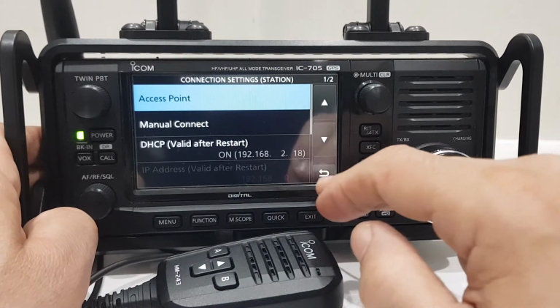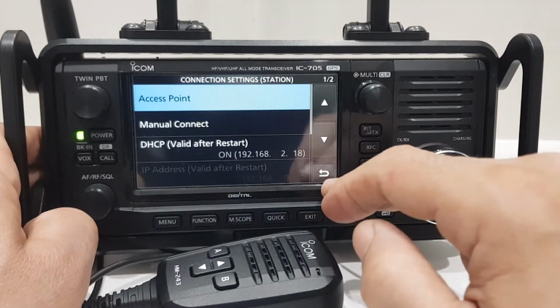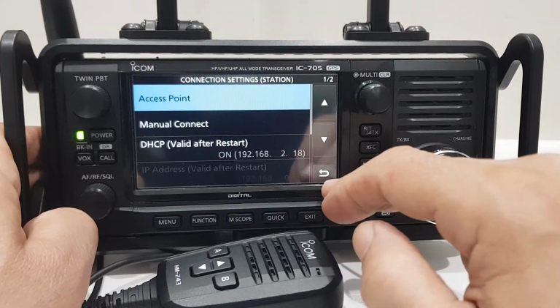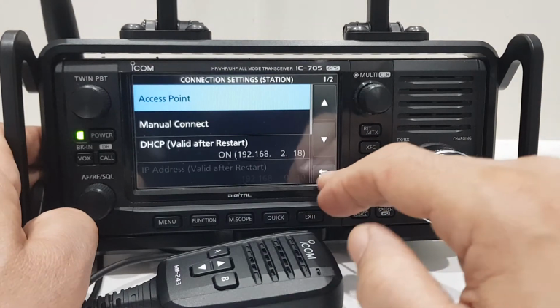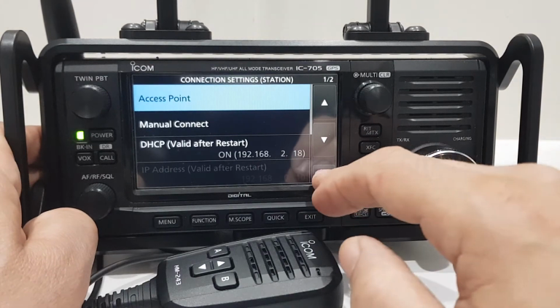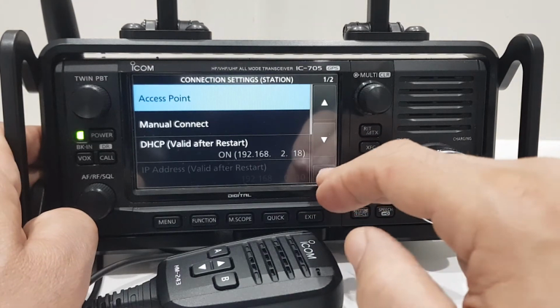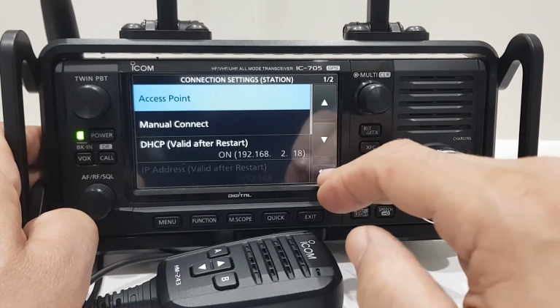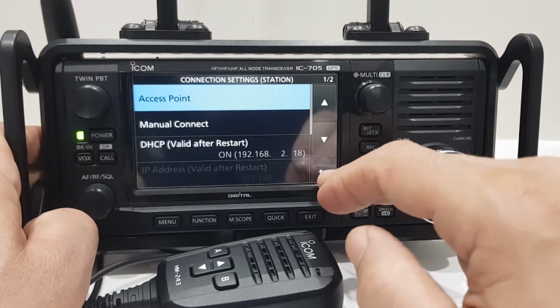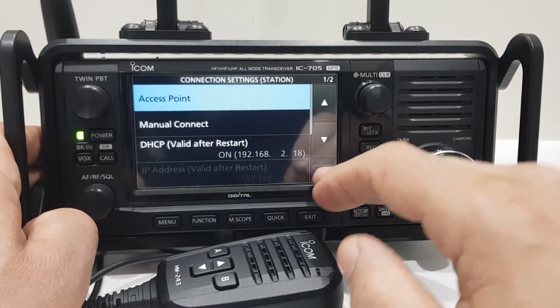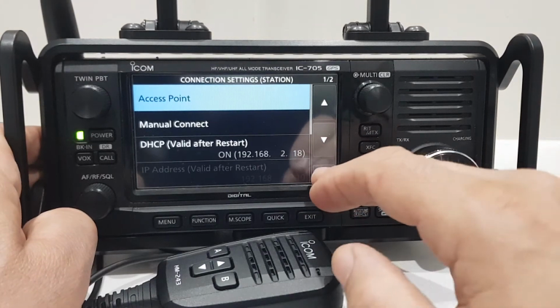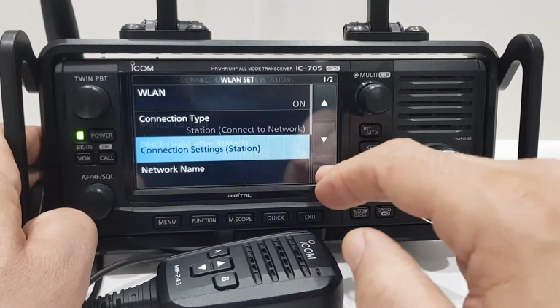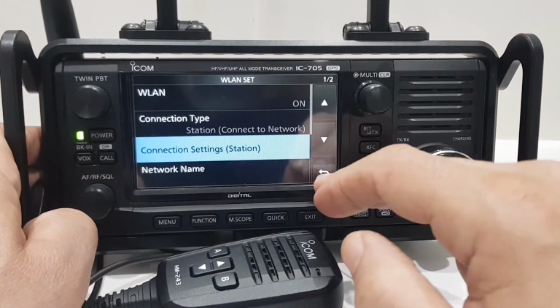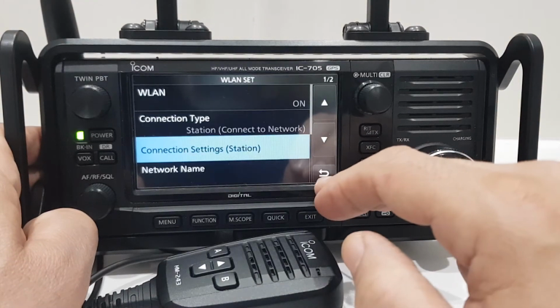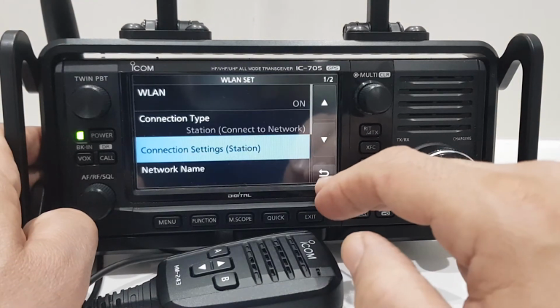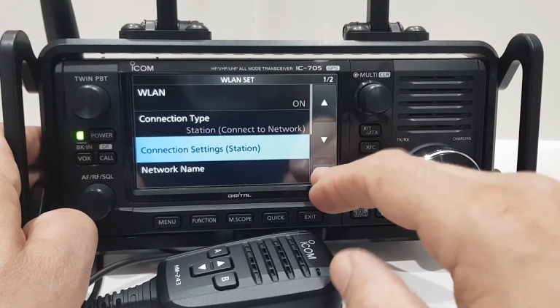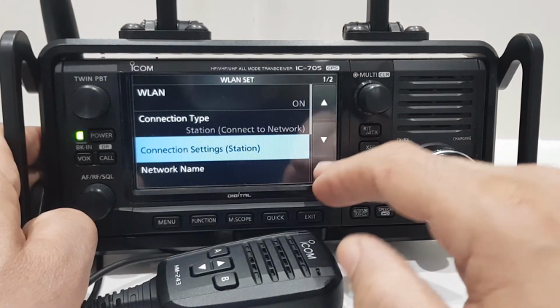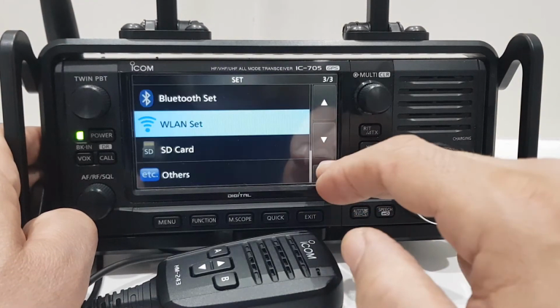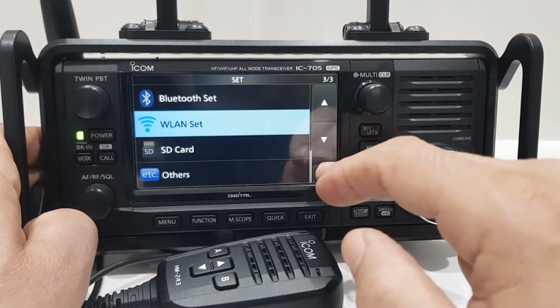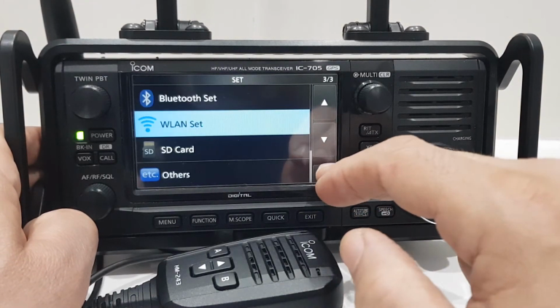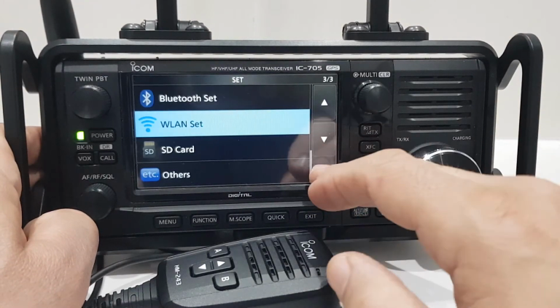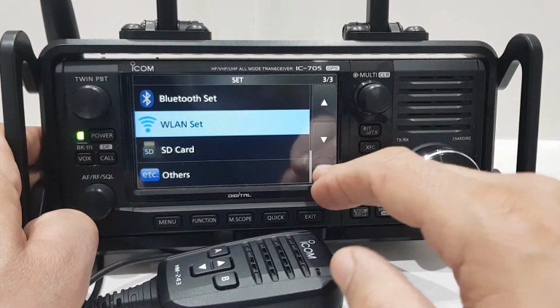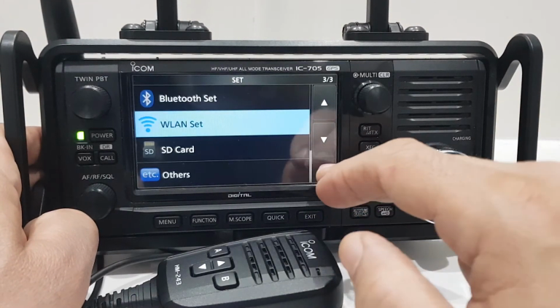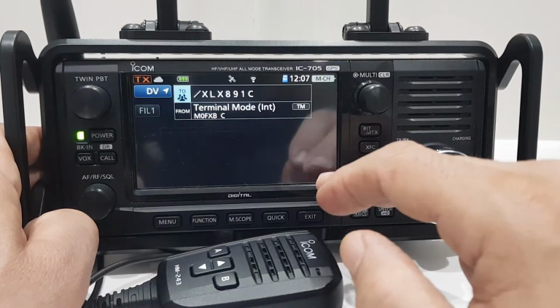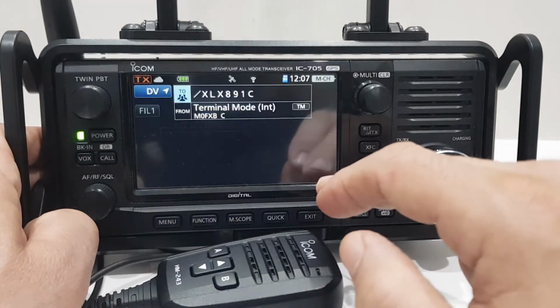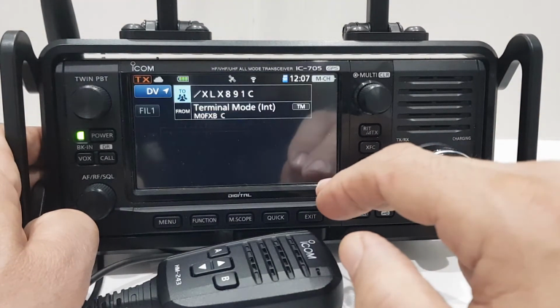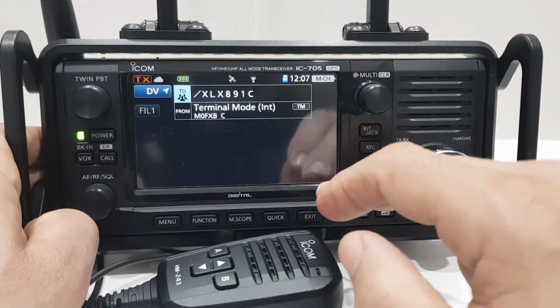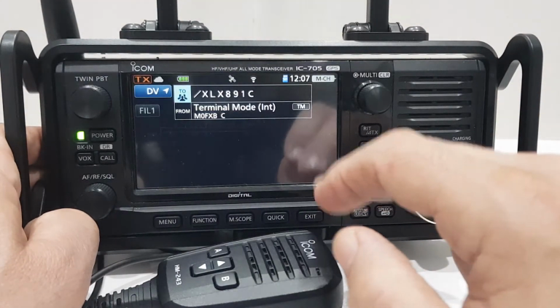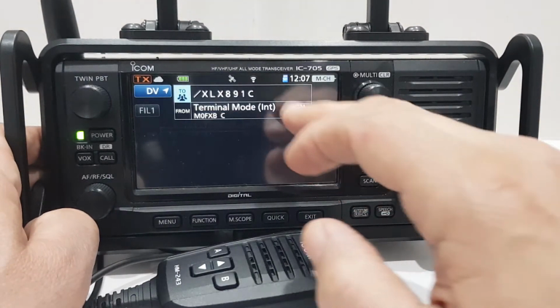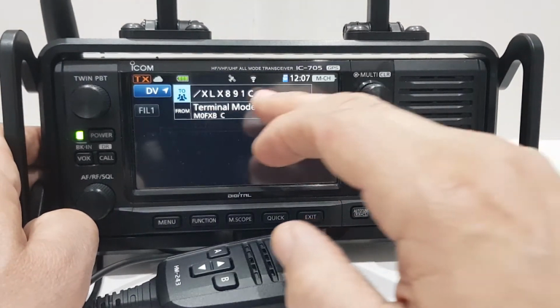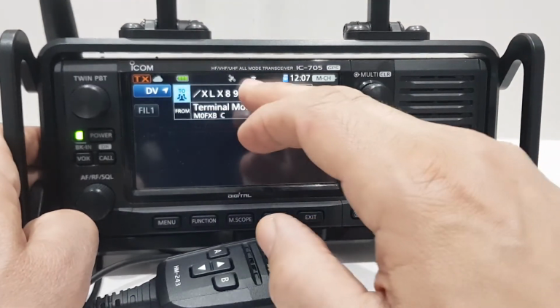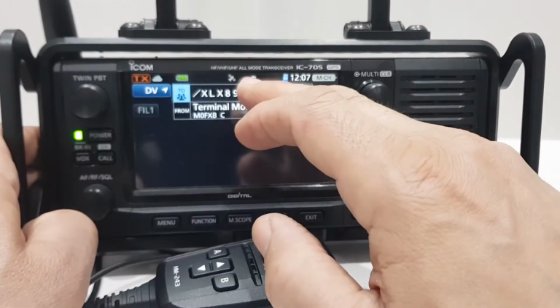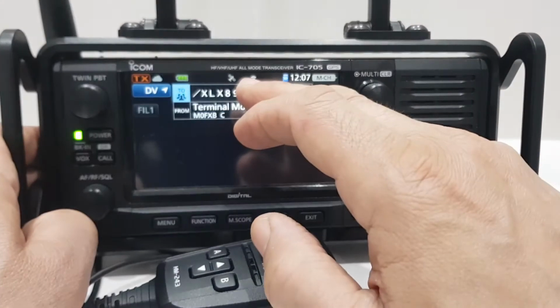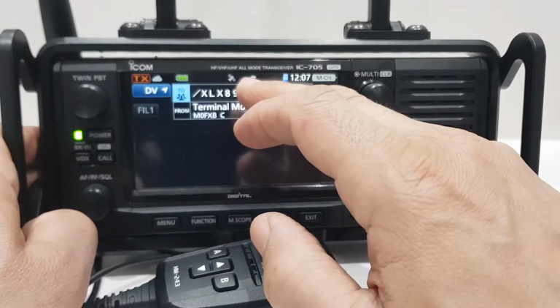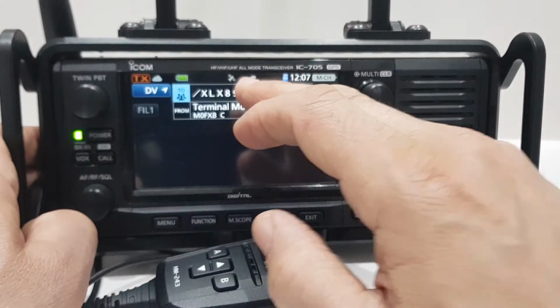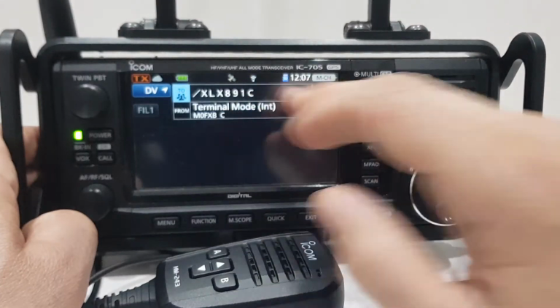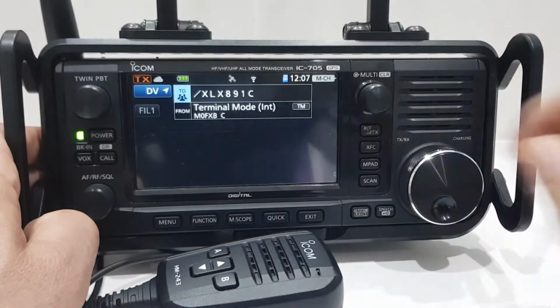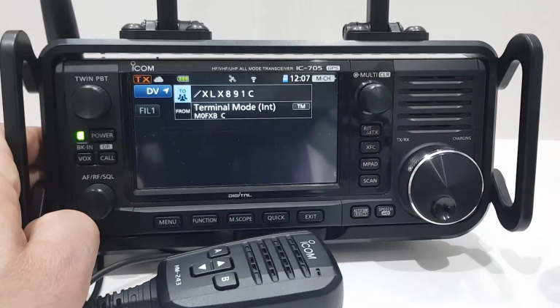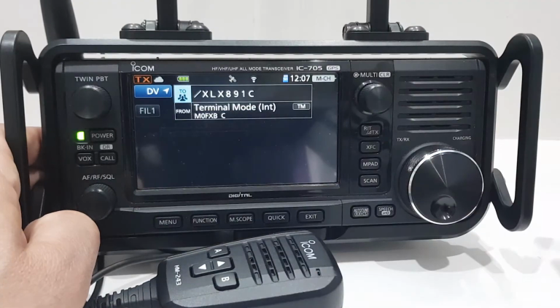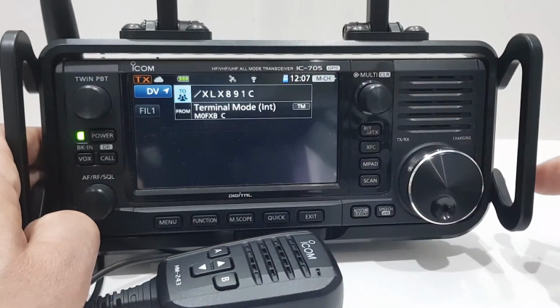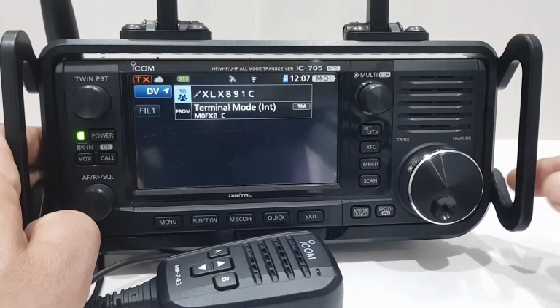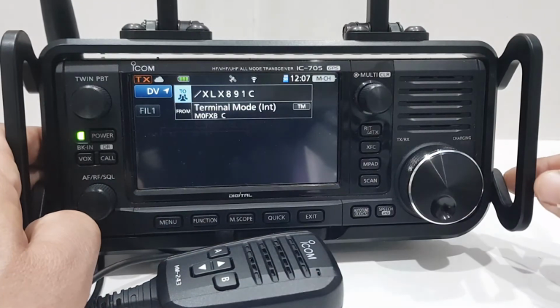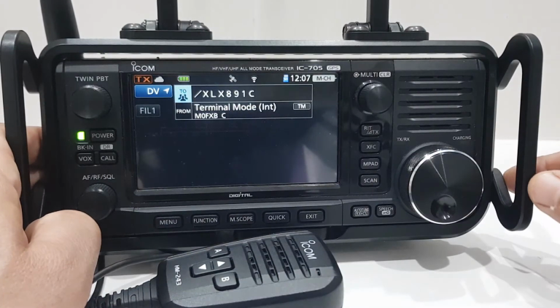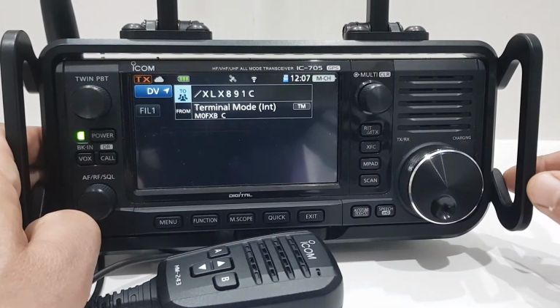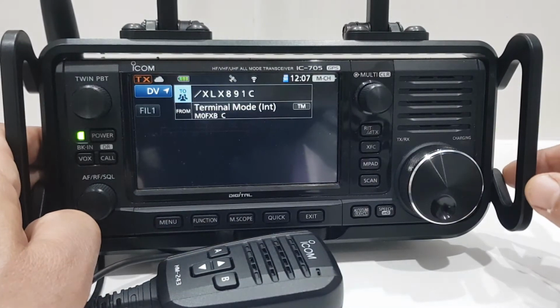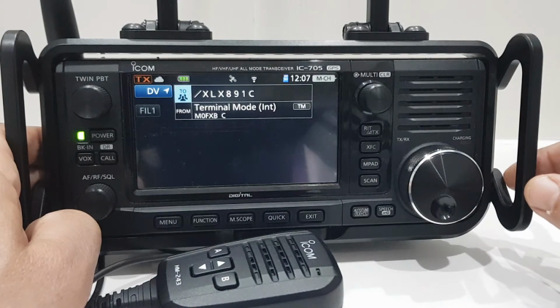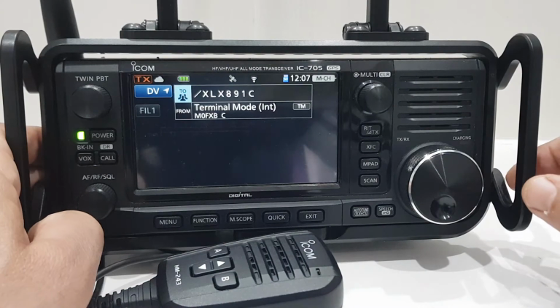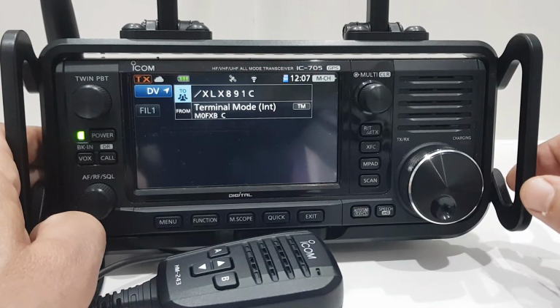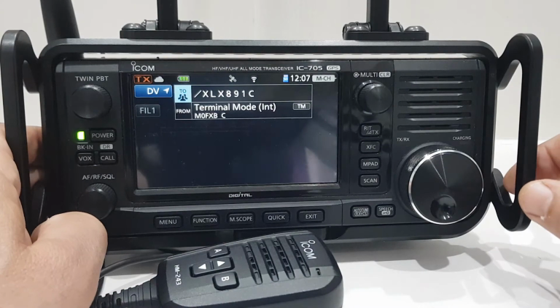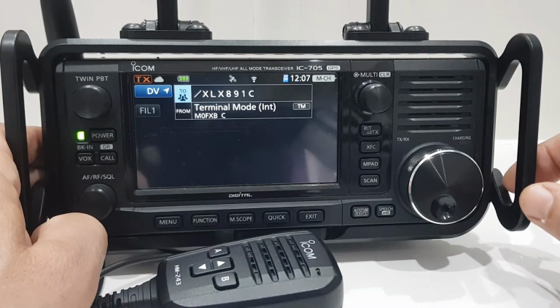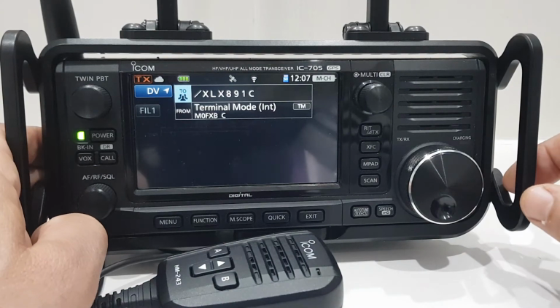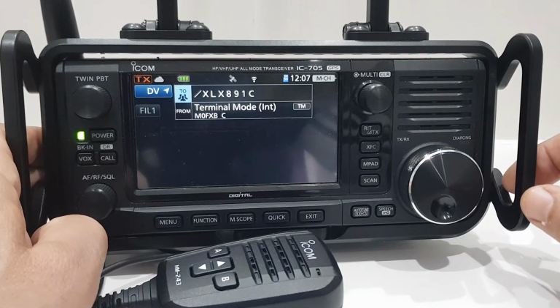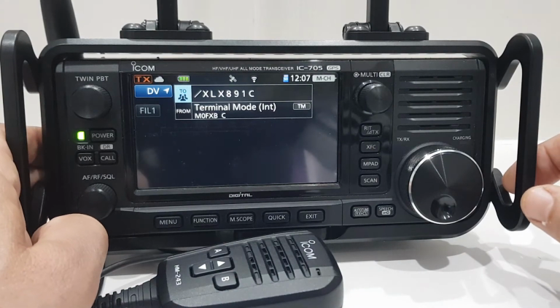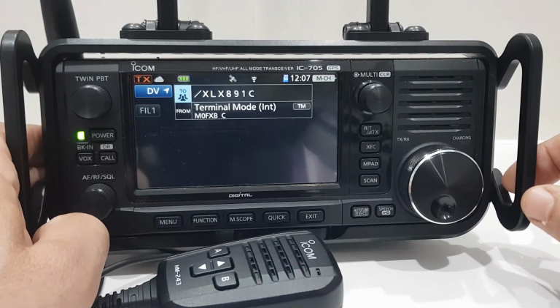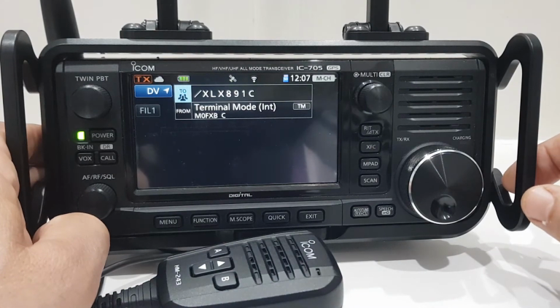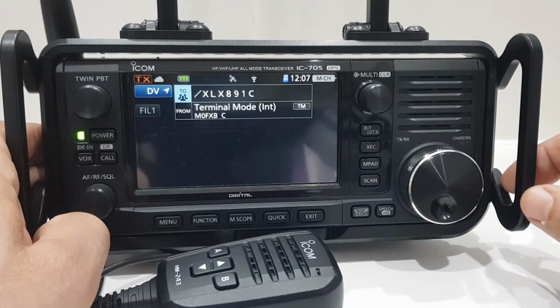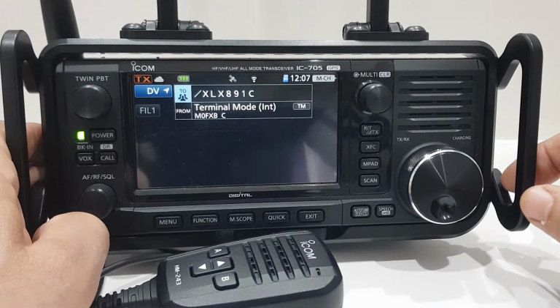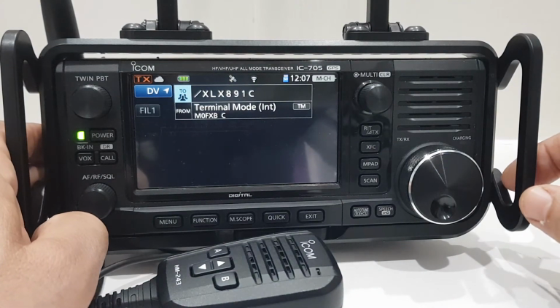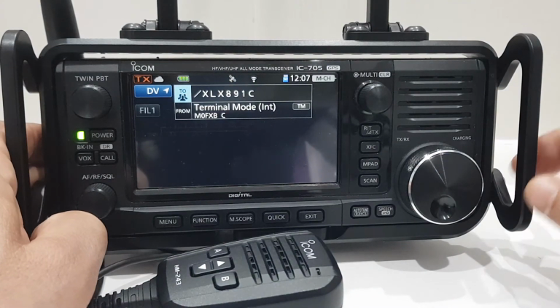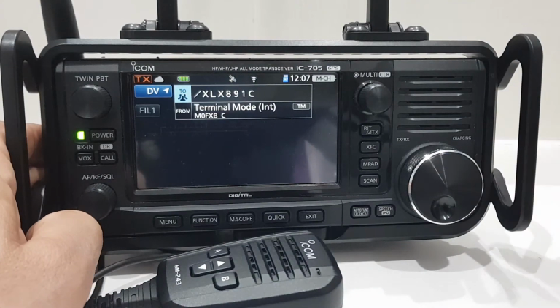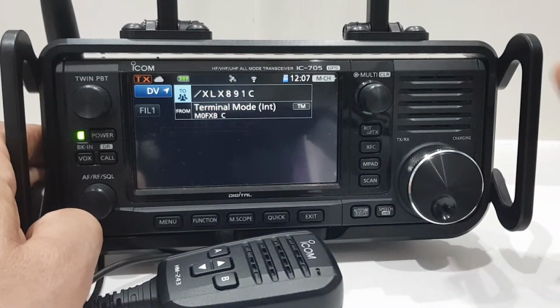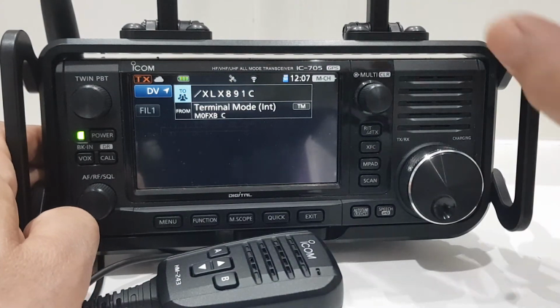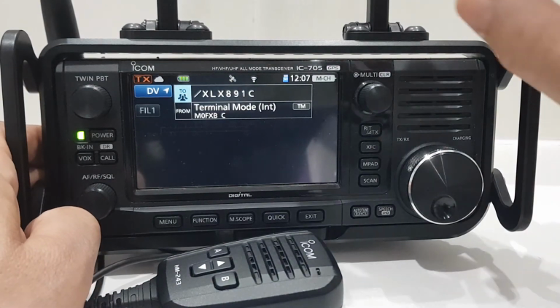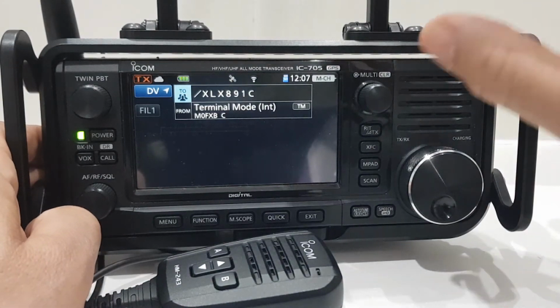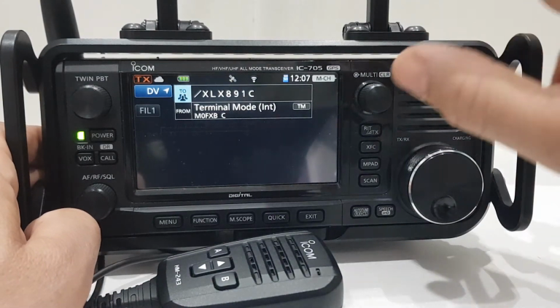When you are connected, you will eventually see at the top of the radio the usual Wi-Fi connection indicator.